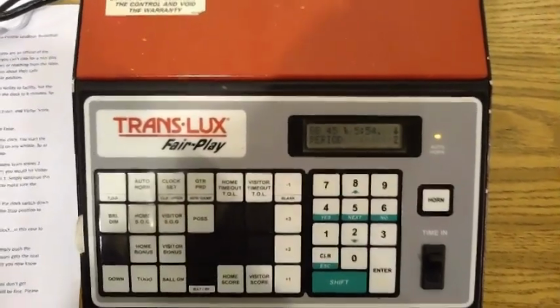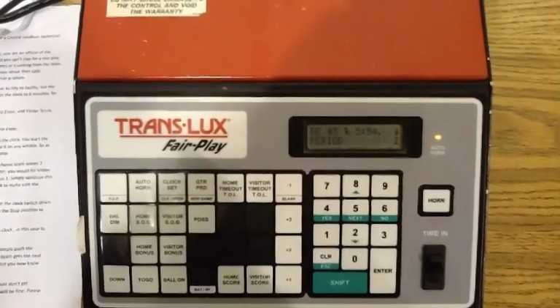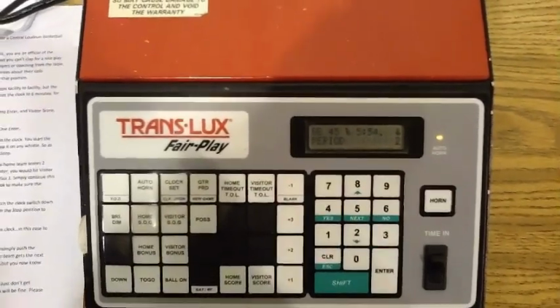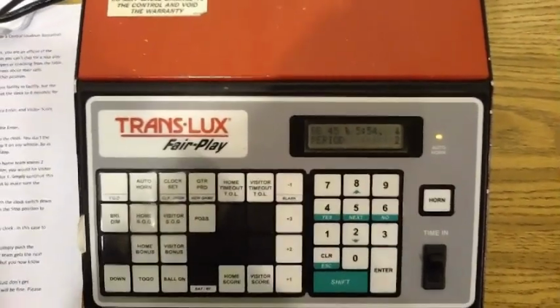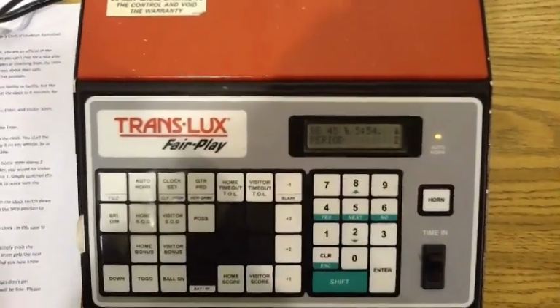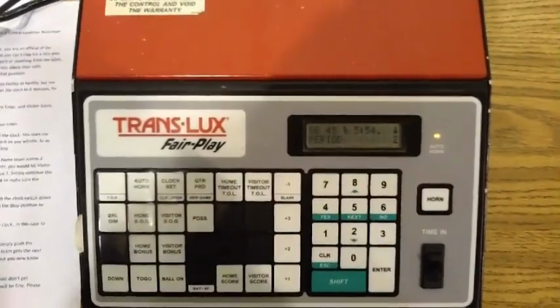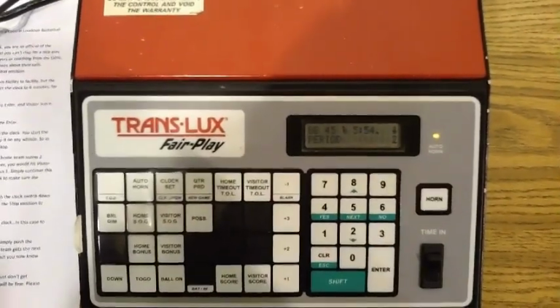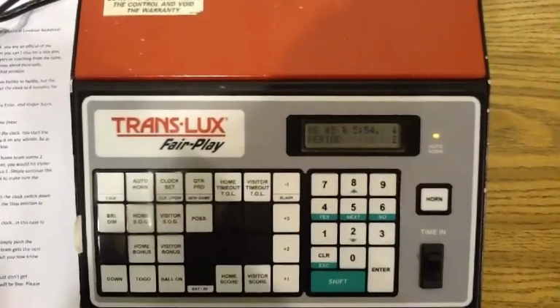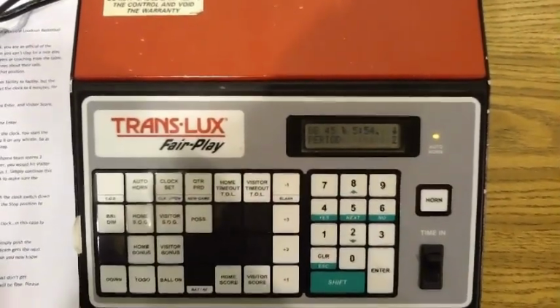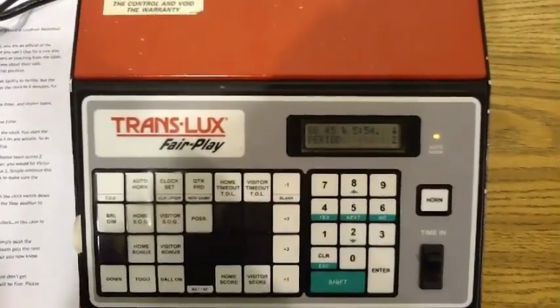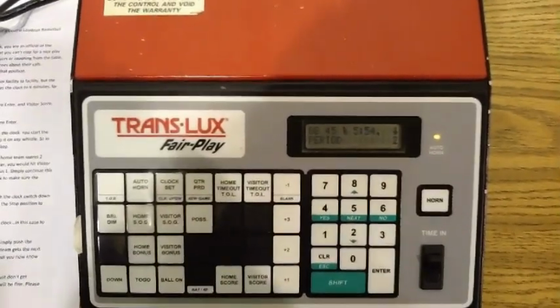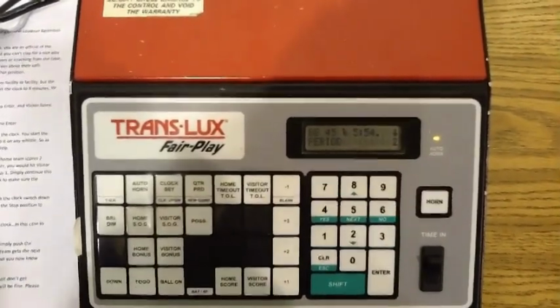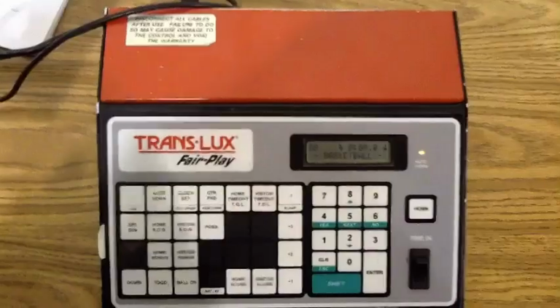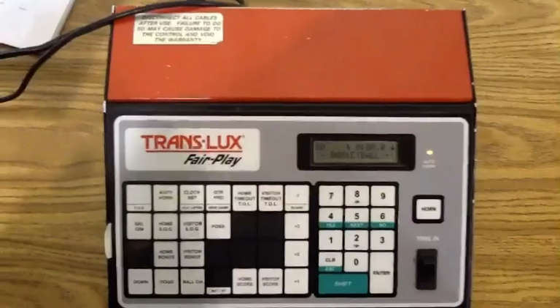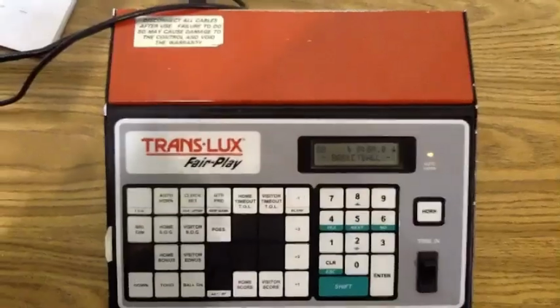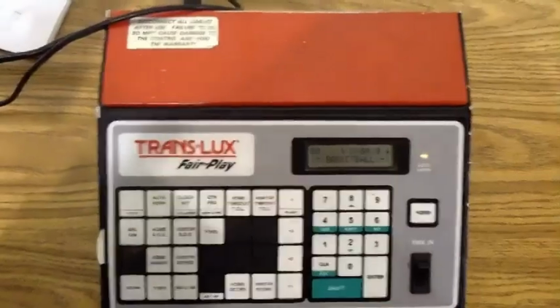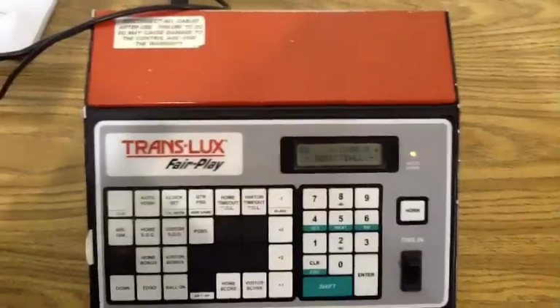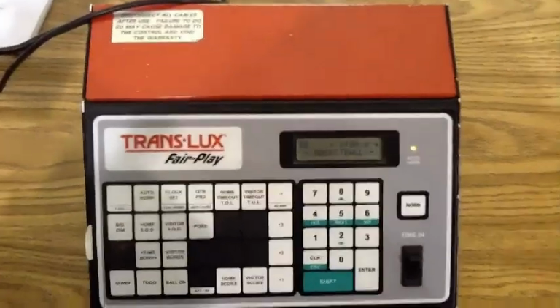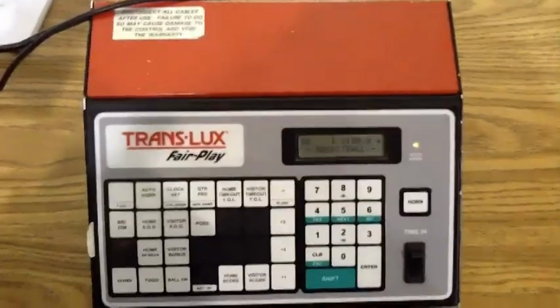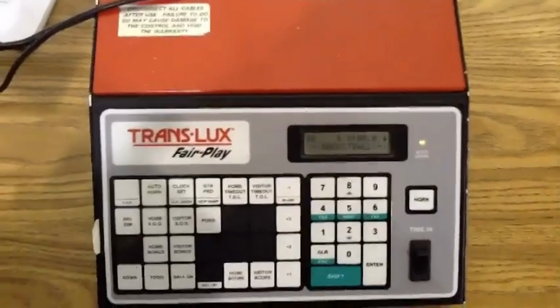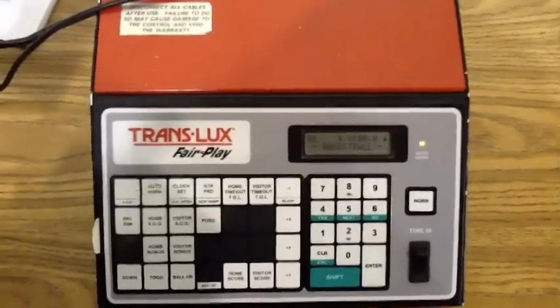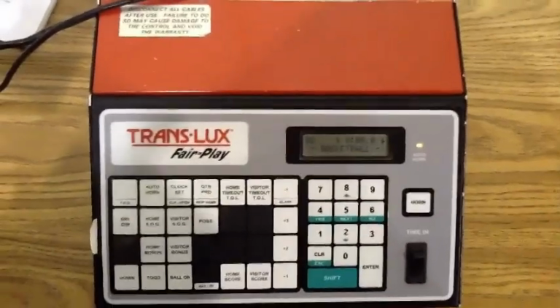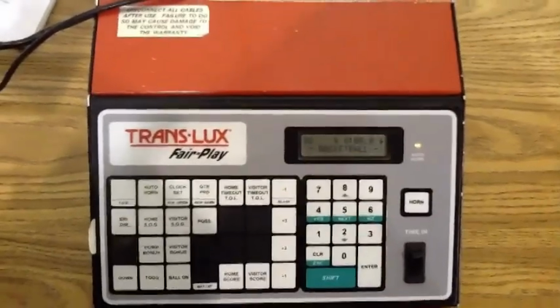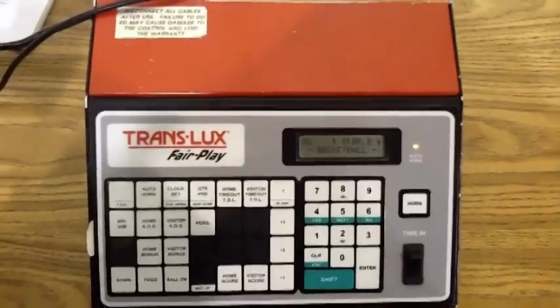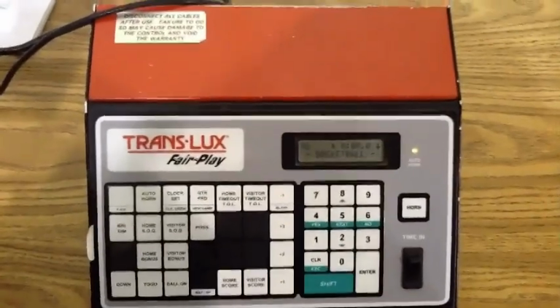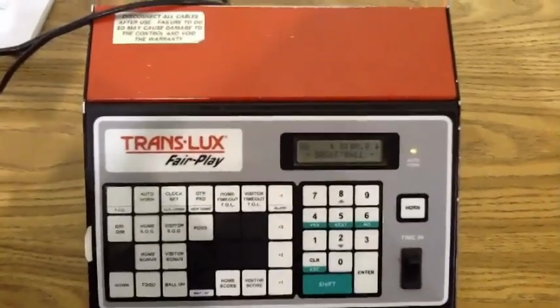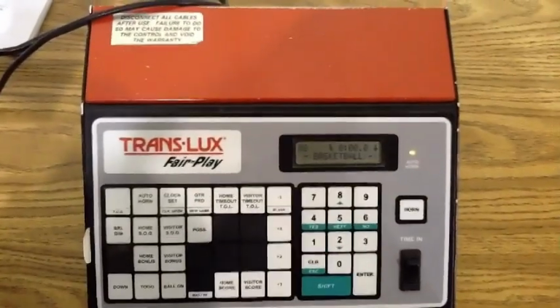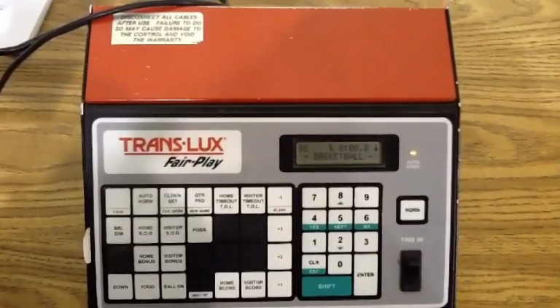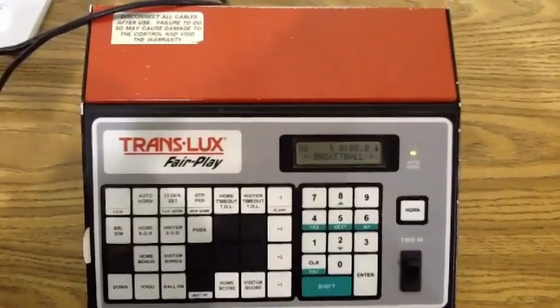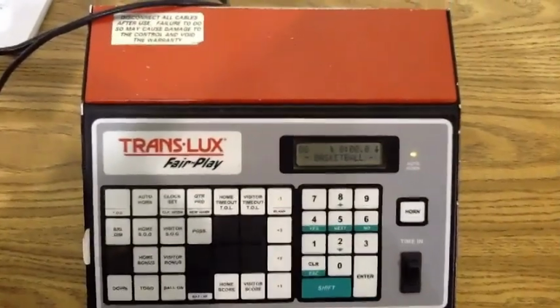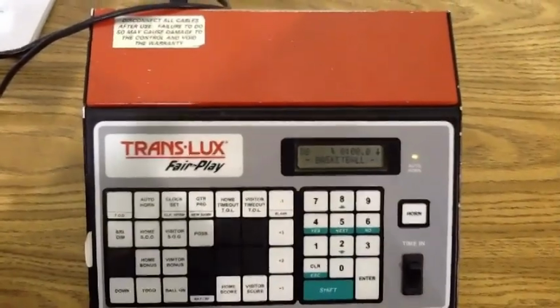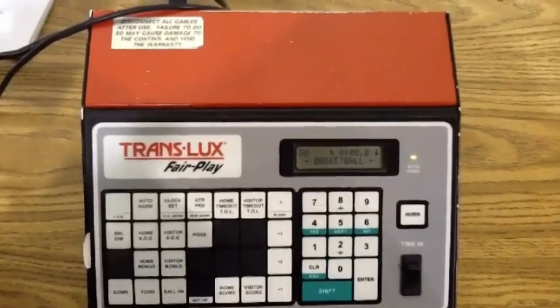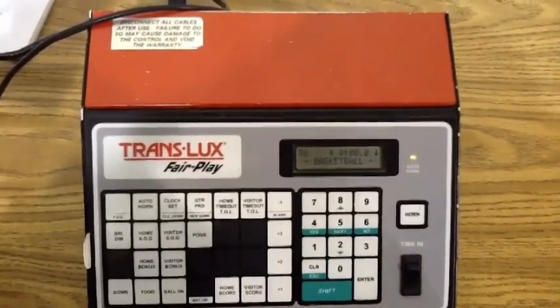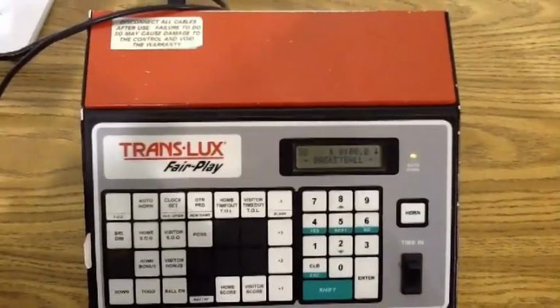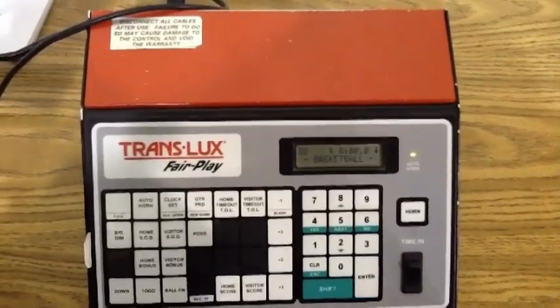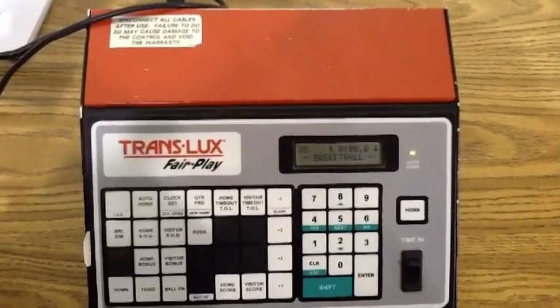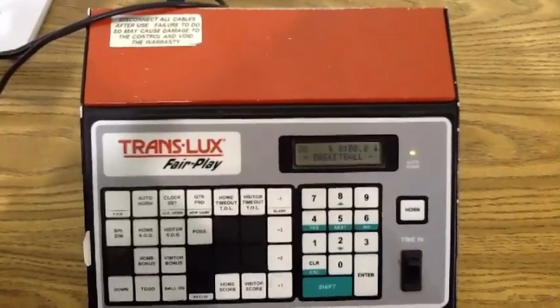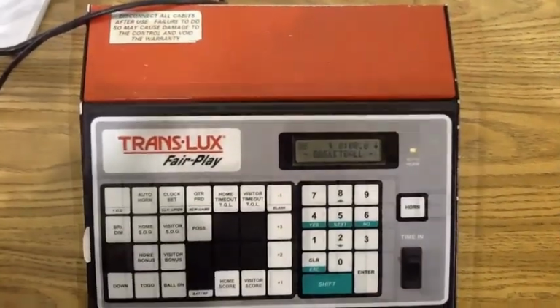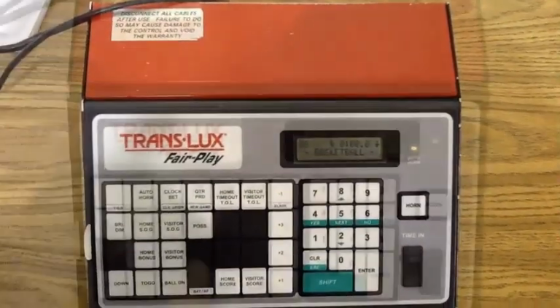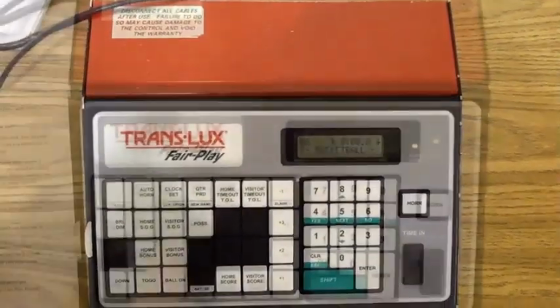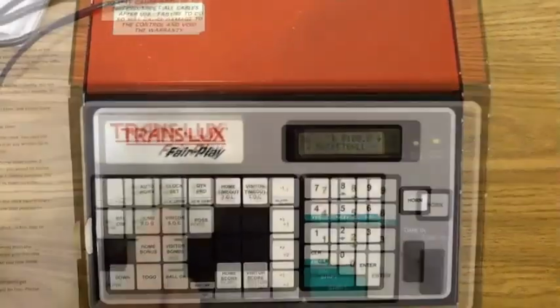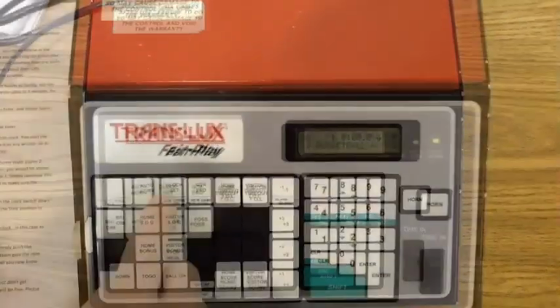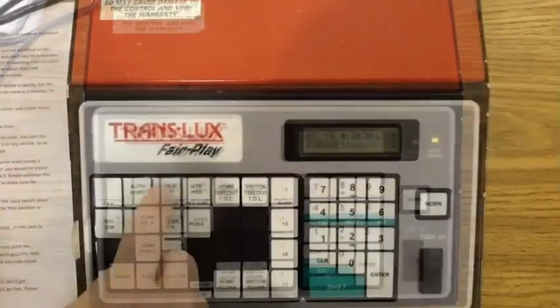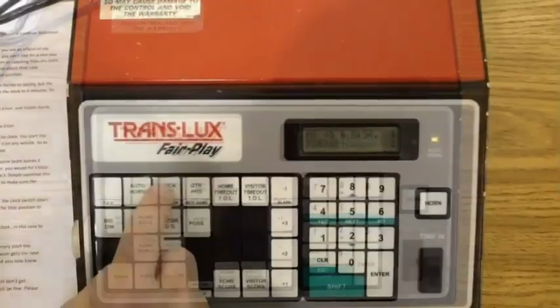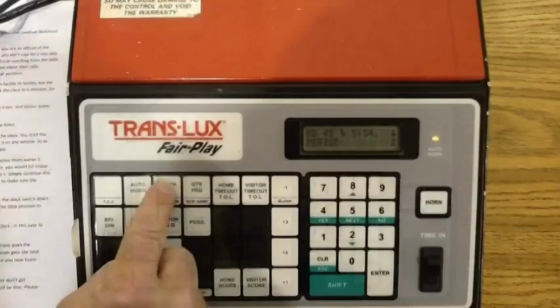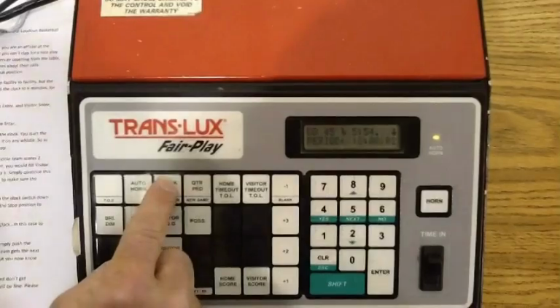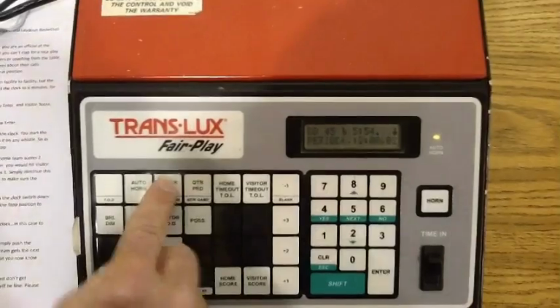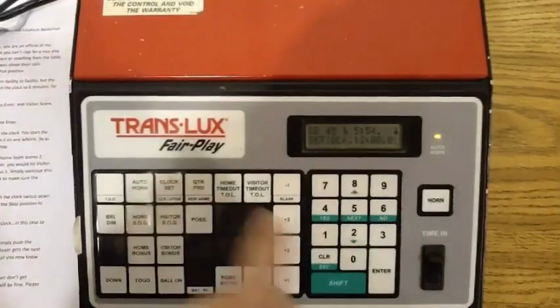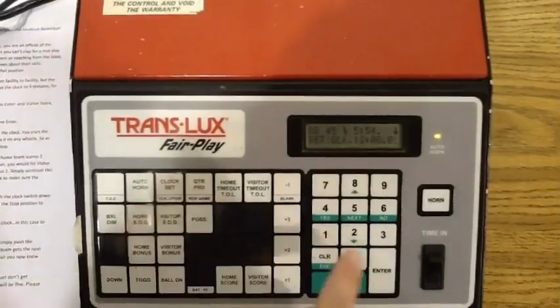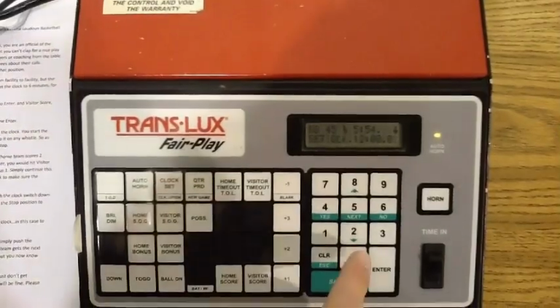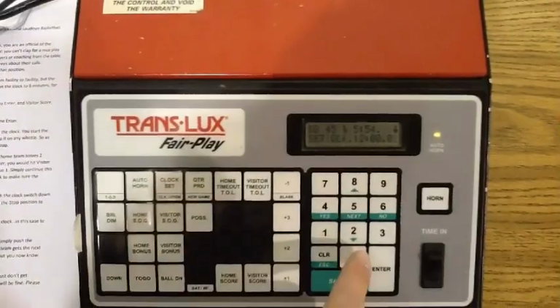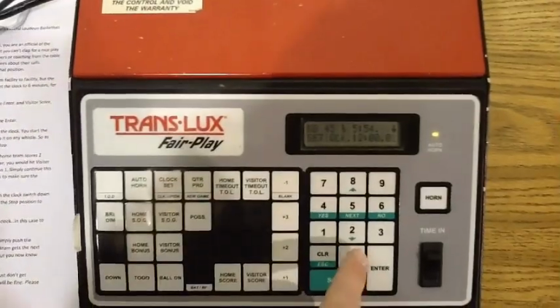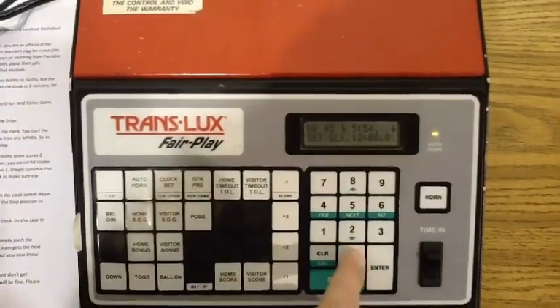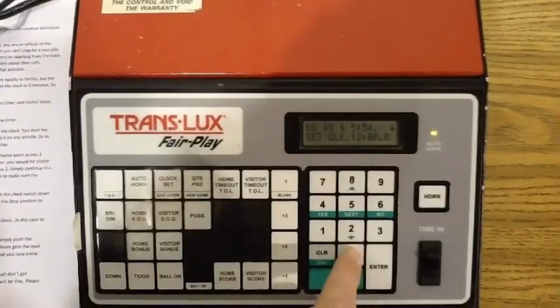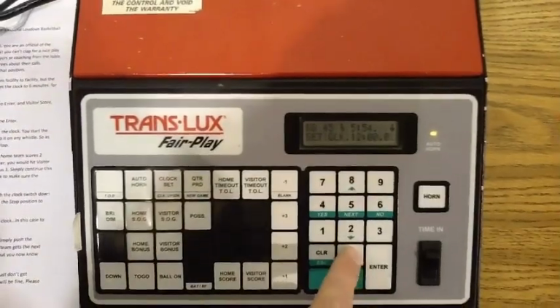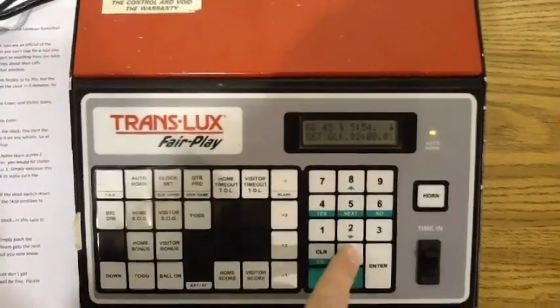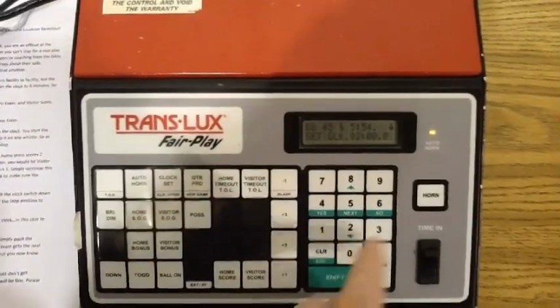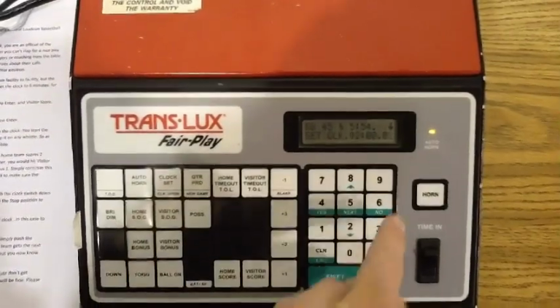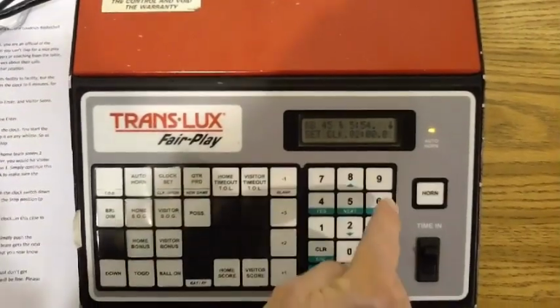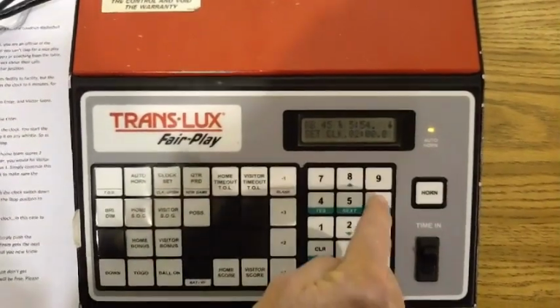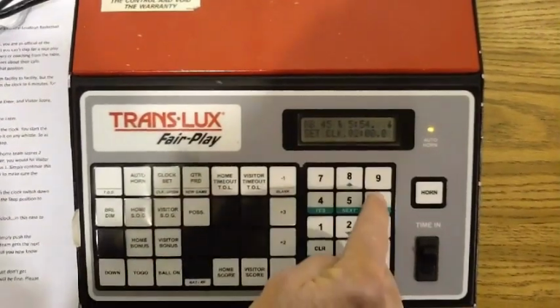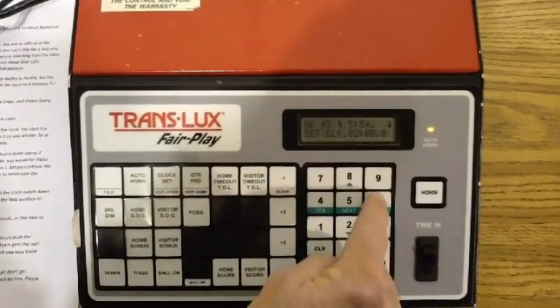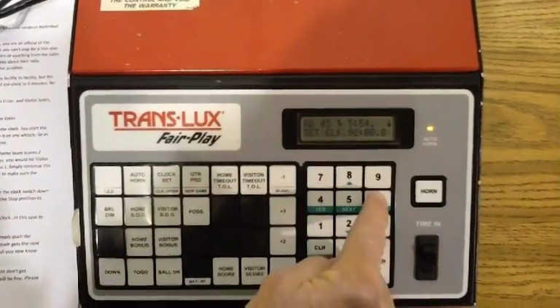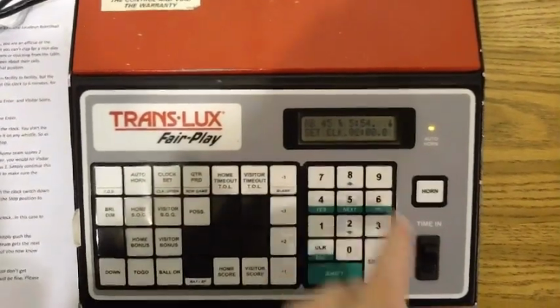Then reset the clock — in this case to six minutes — by hitting Clock Set, zero, six, Enter.